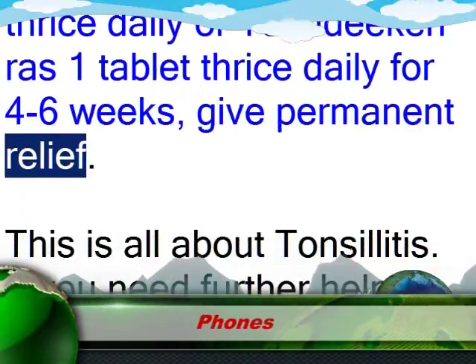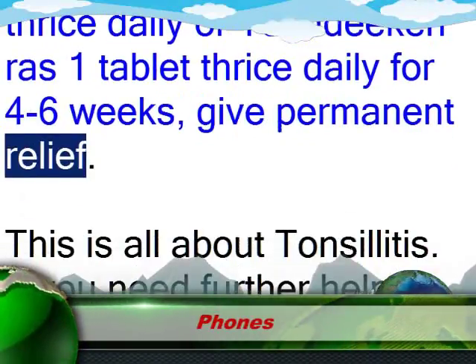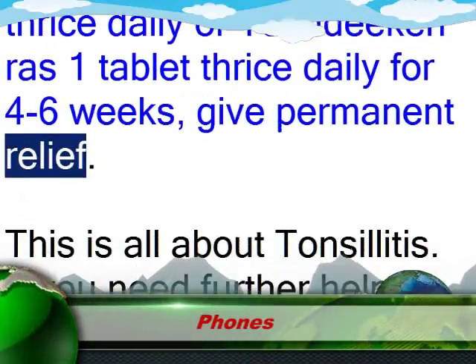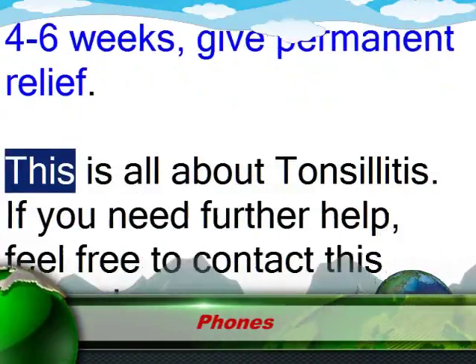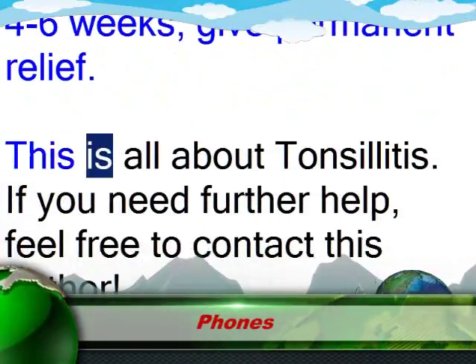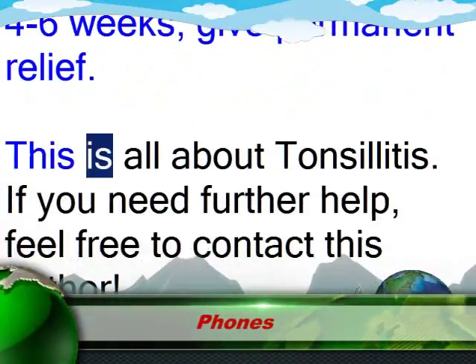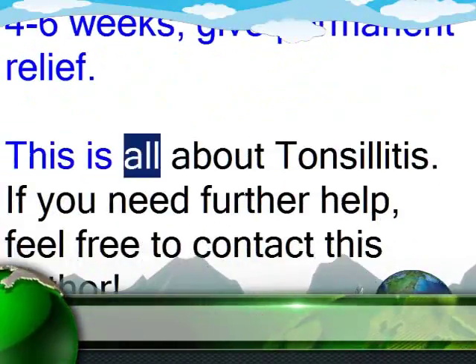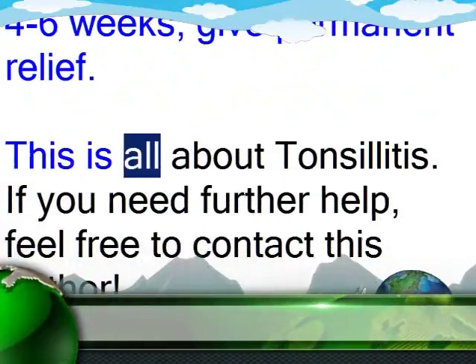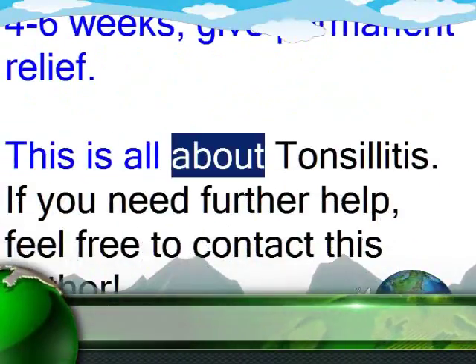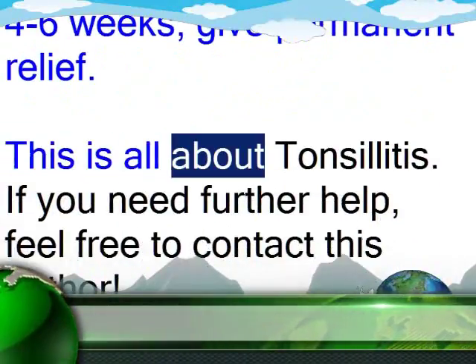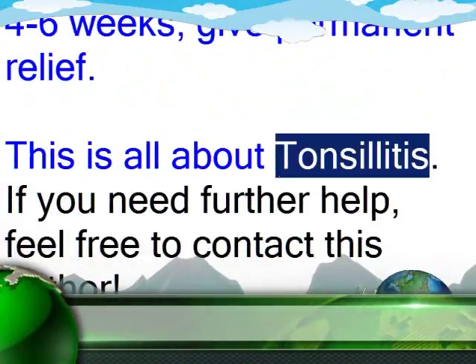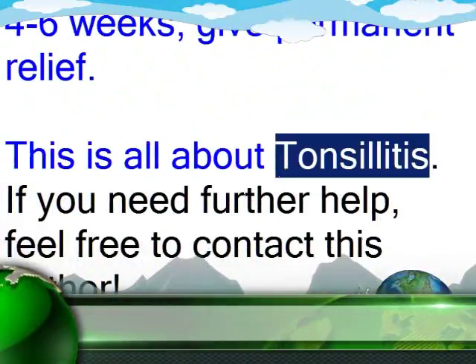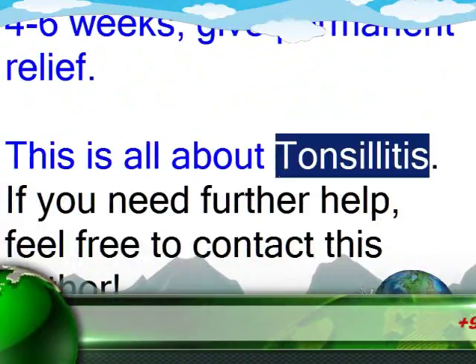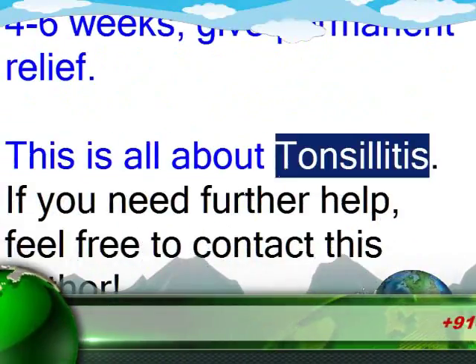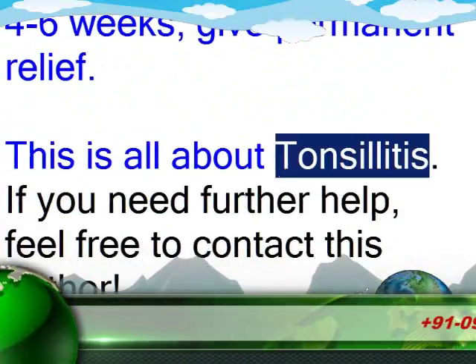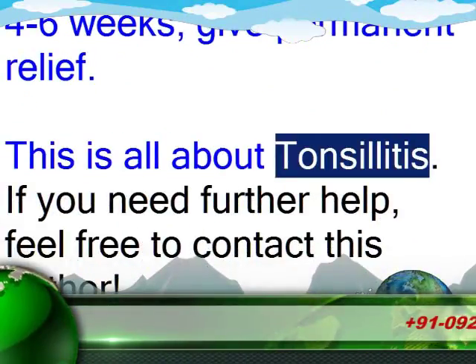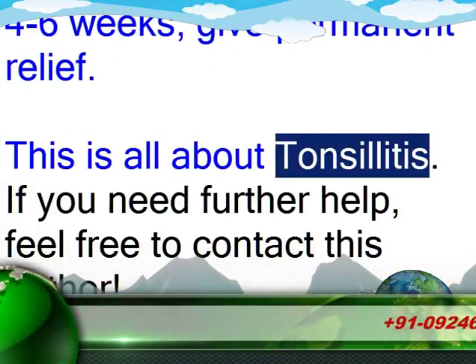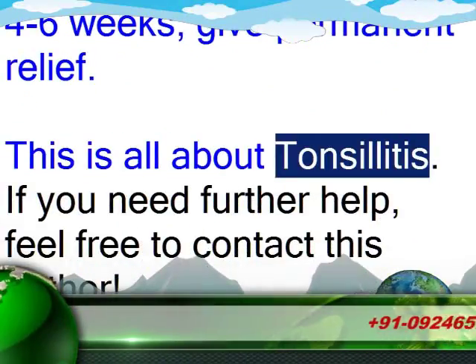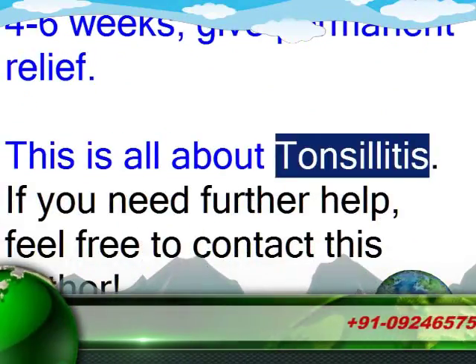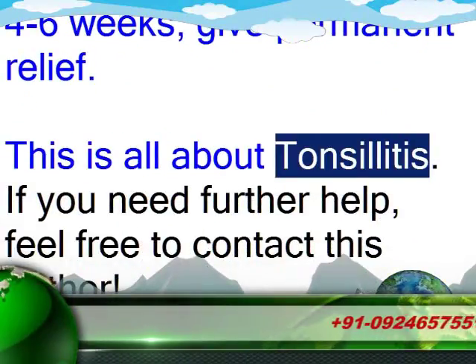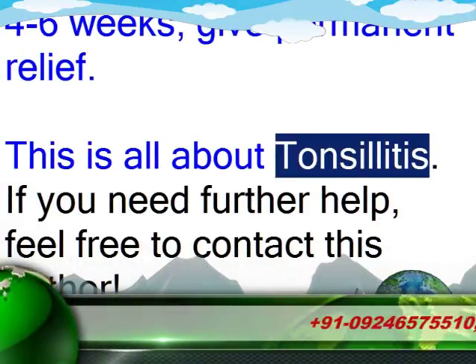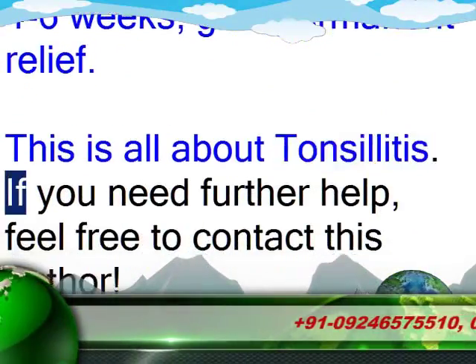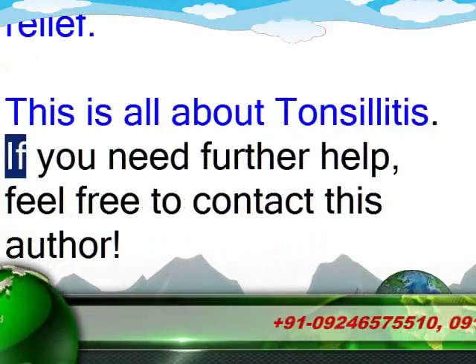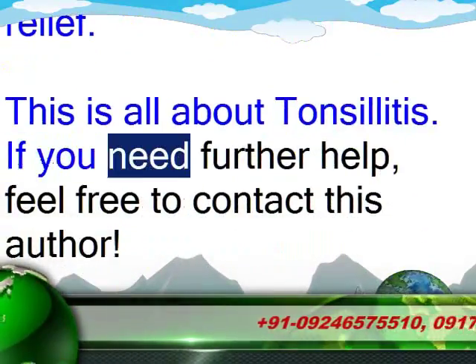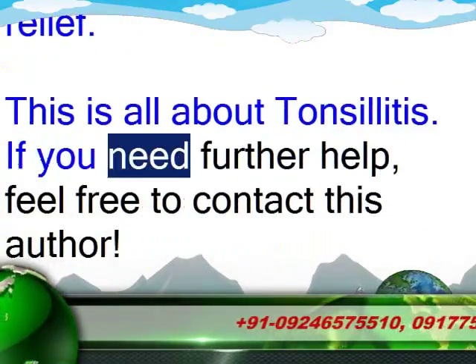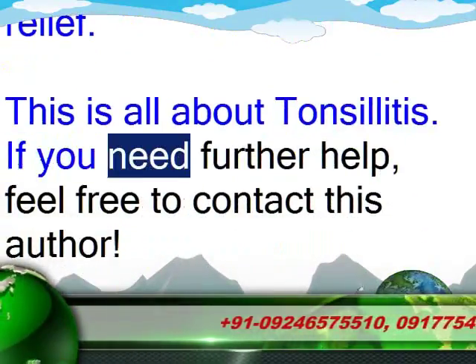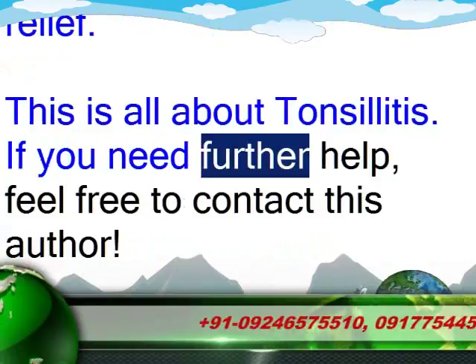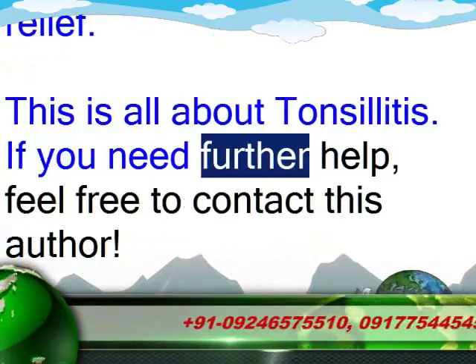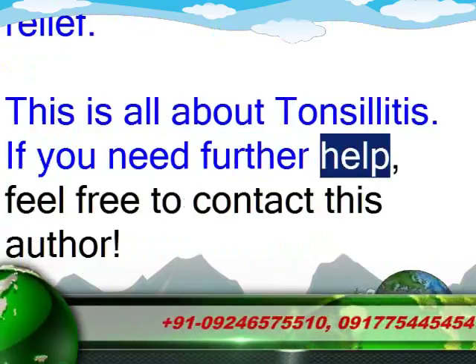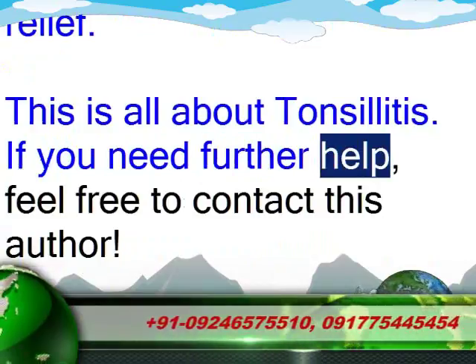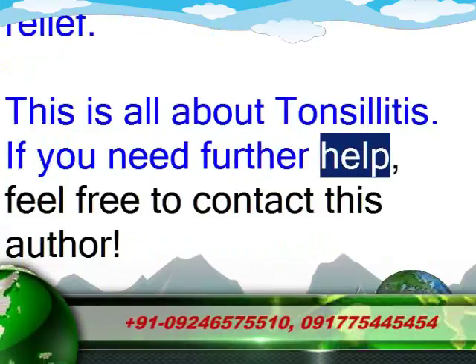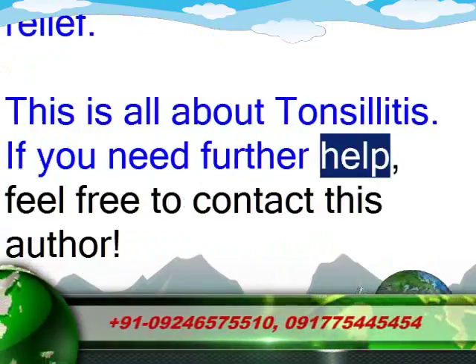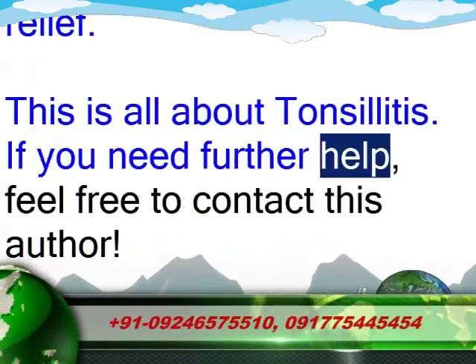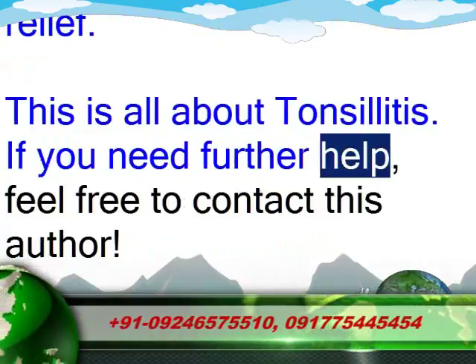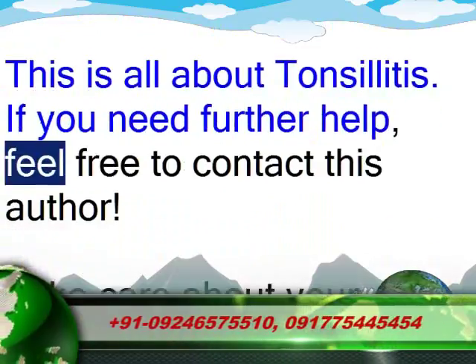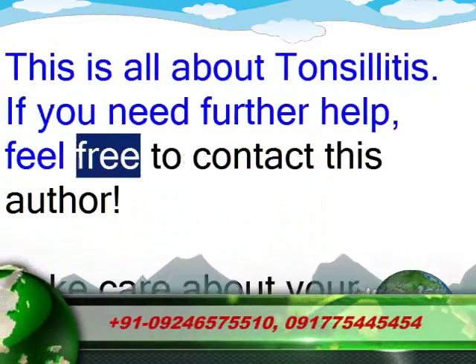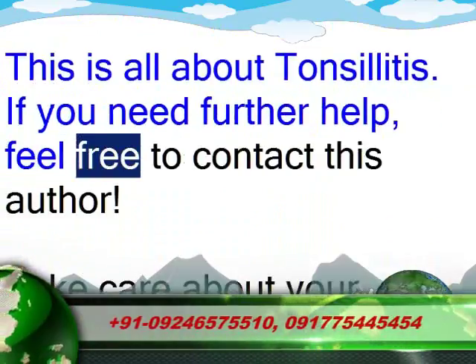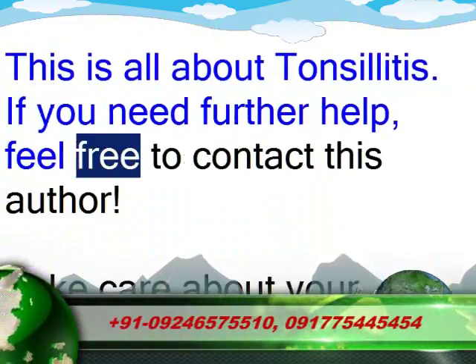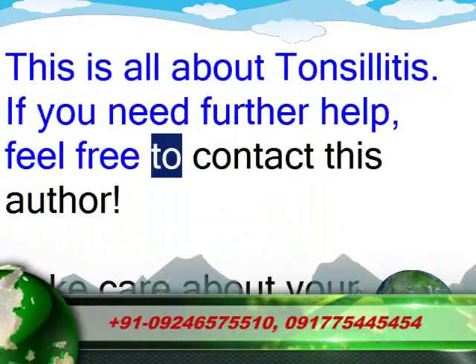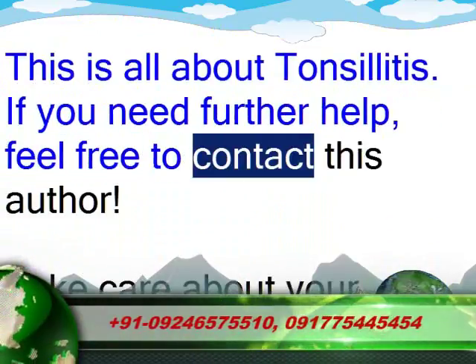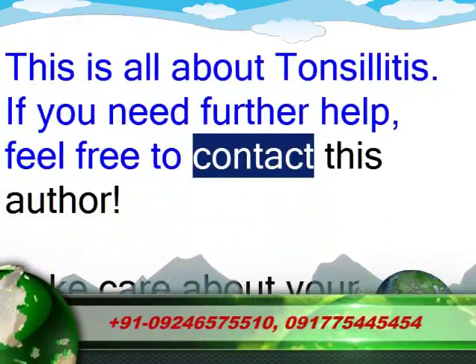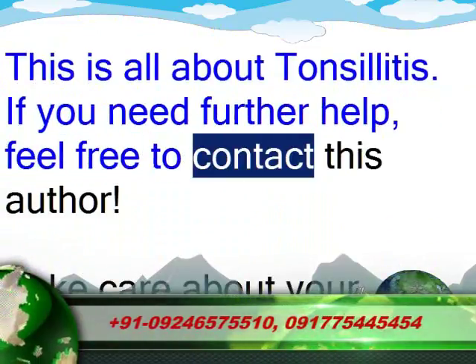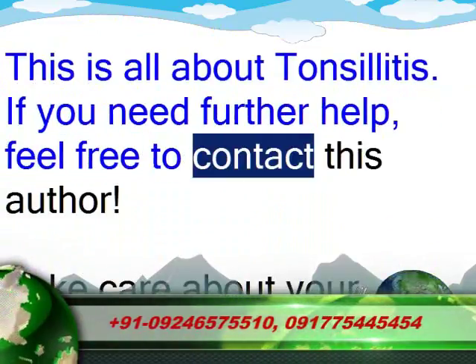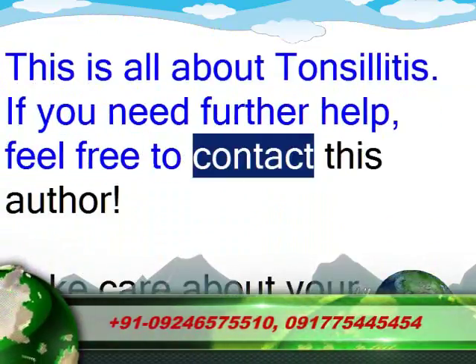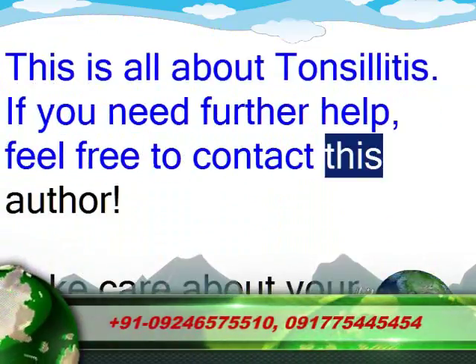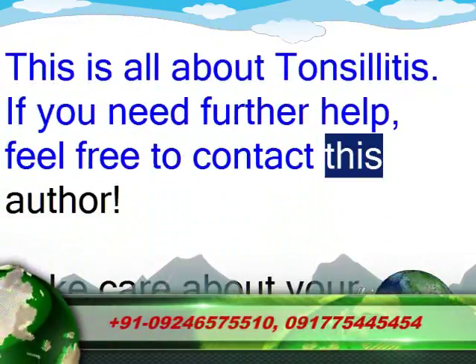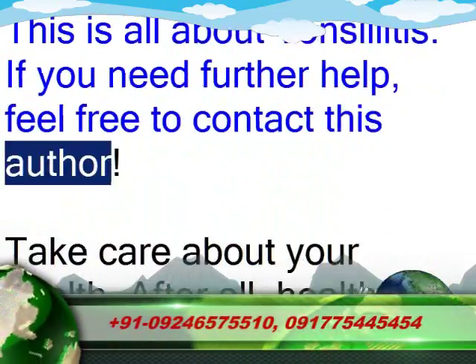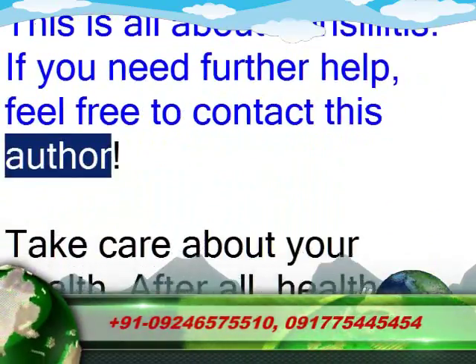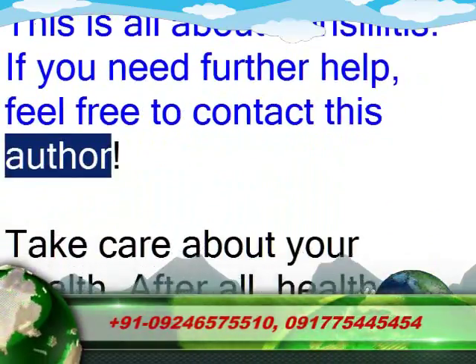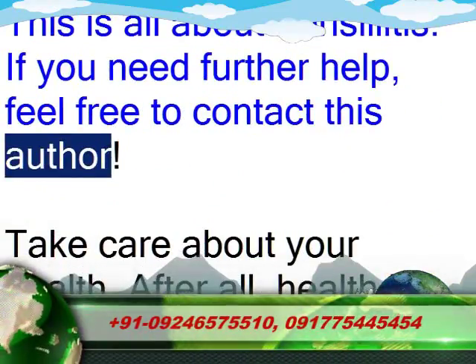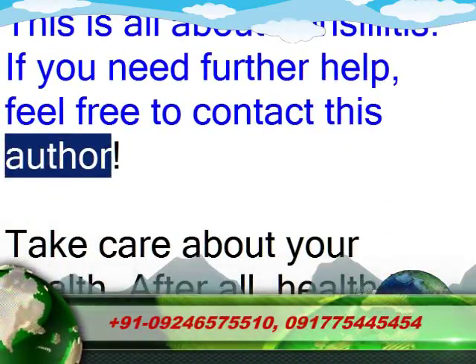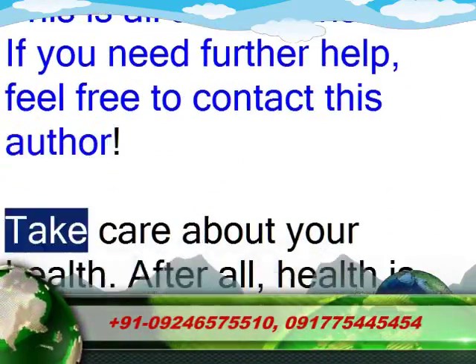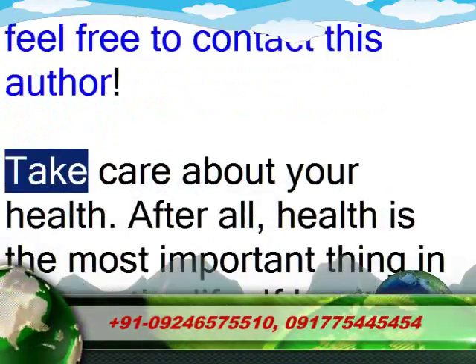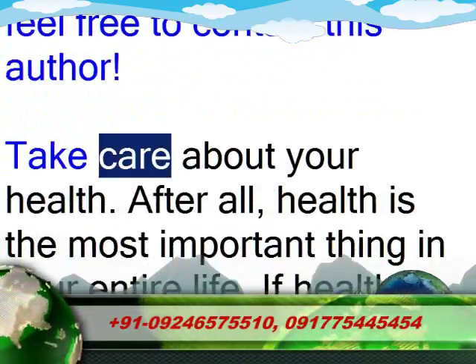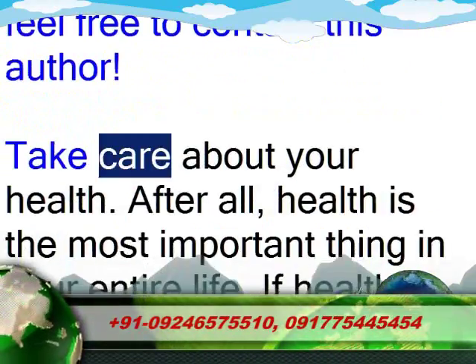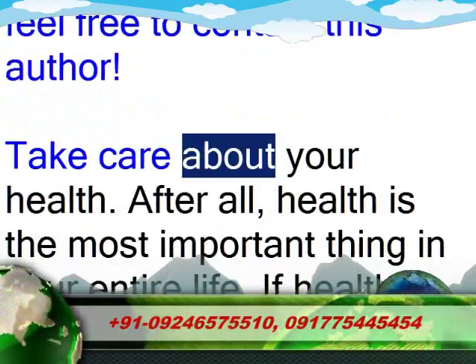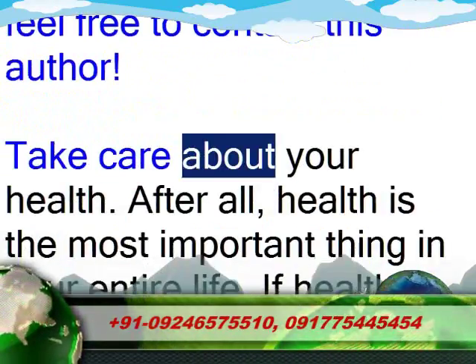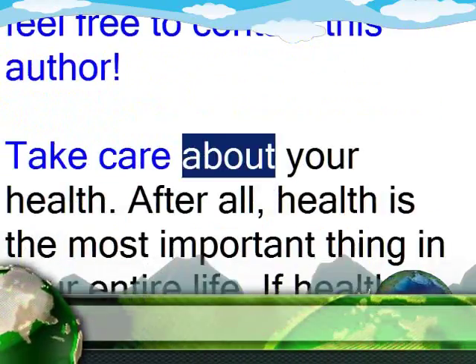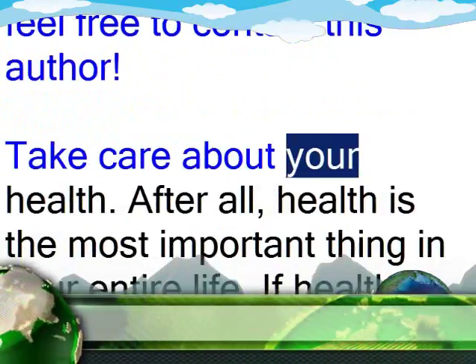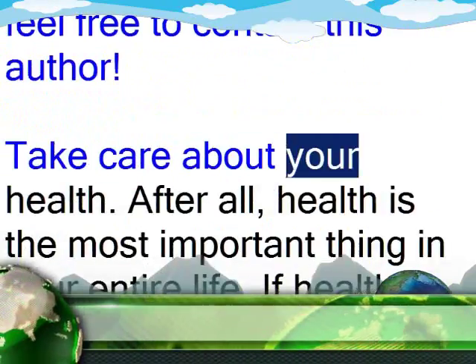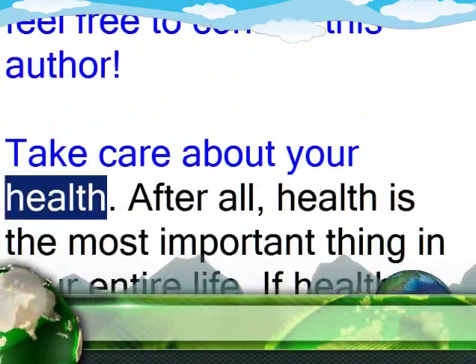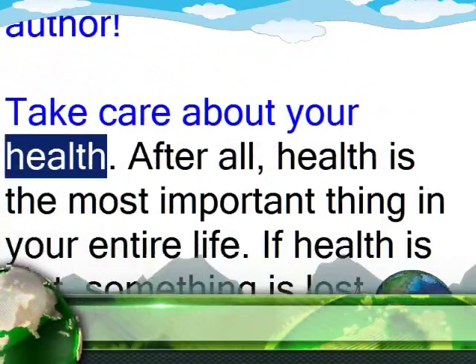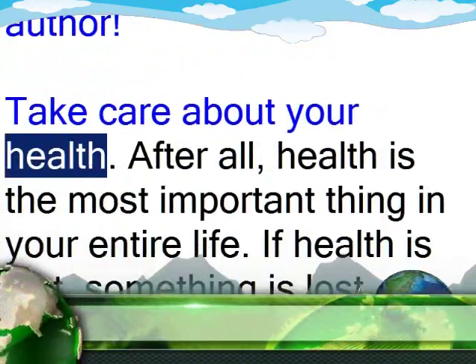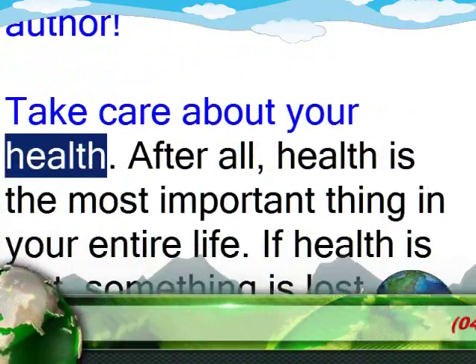This is all about tonsillitis. If you need further help, feel free to contact this author. Take care about your health.